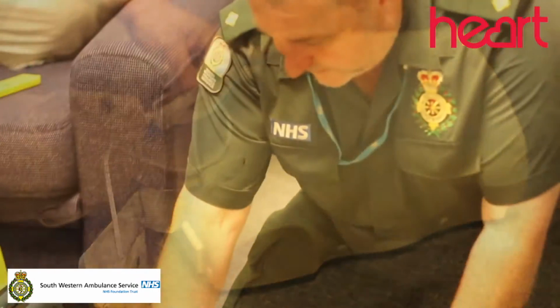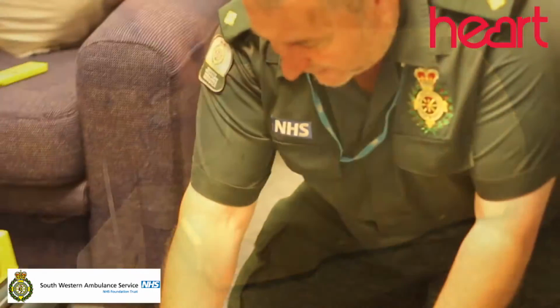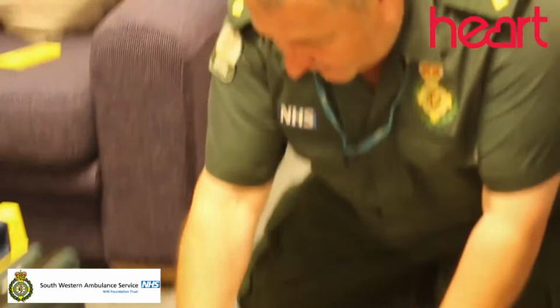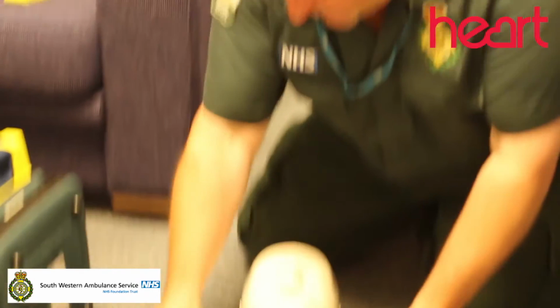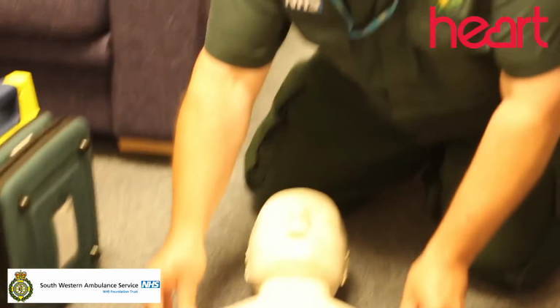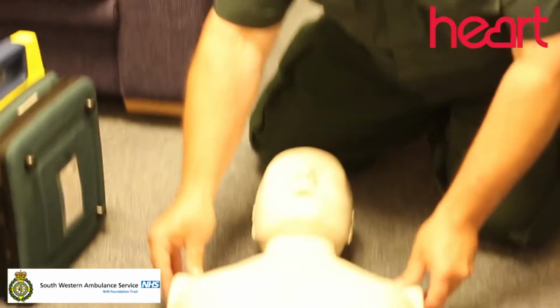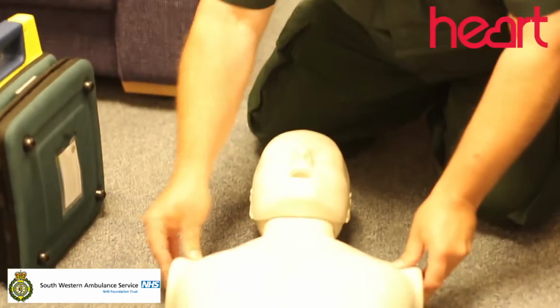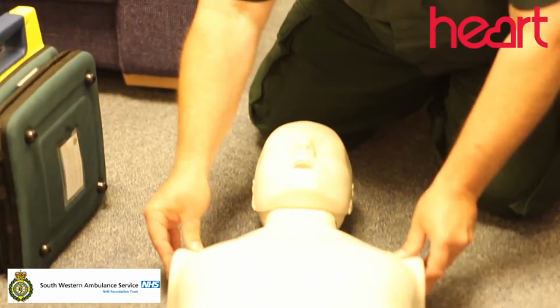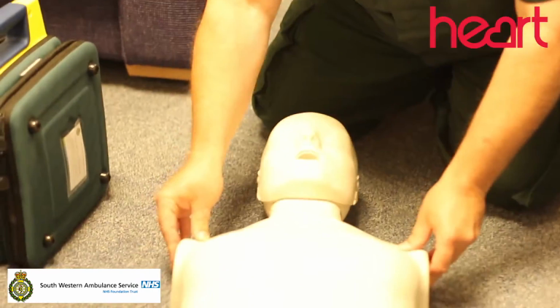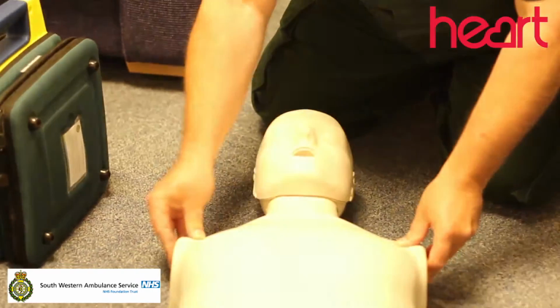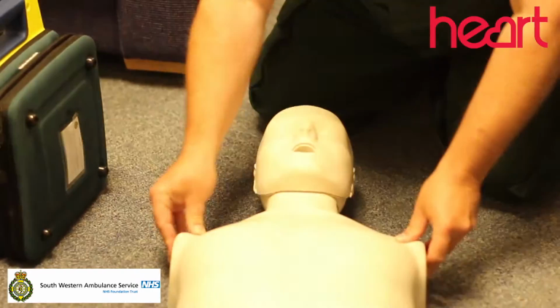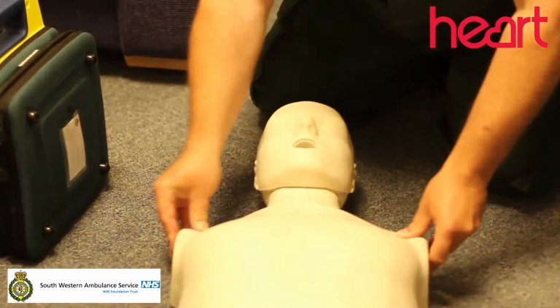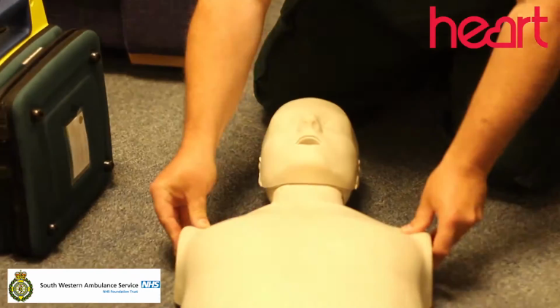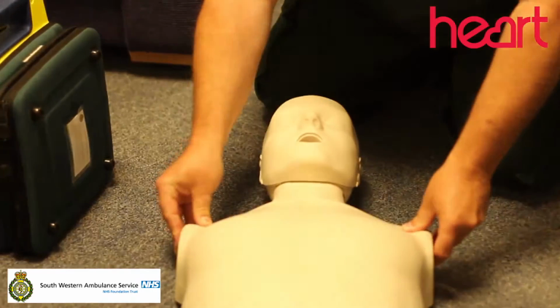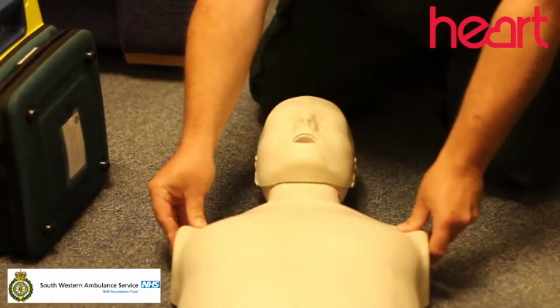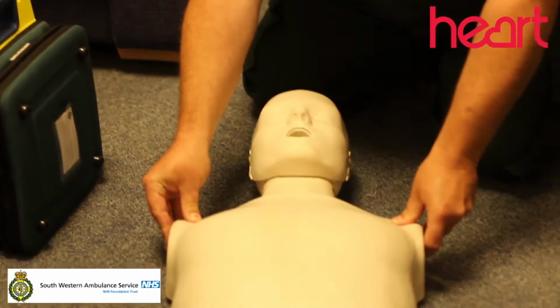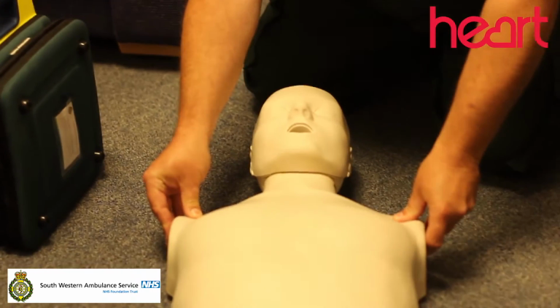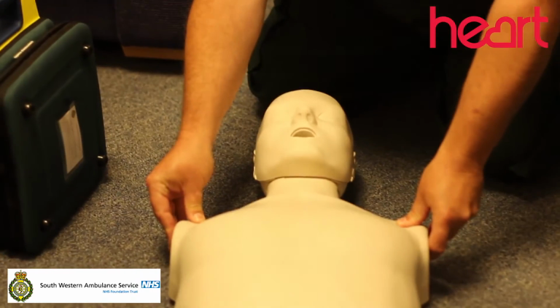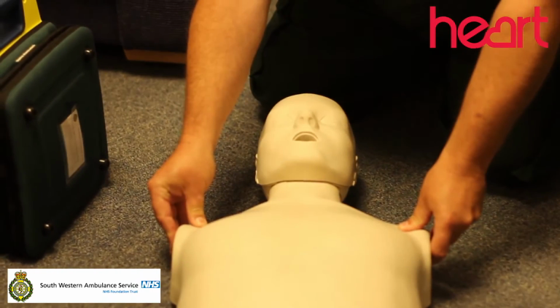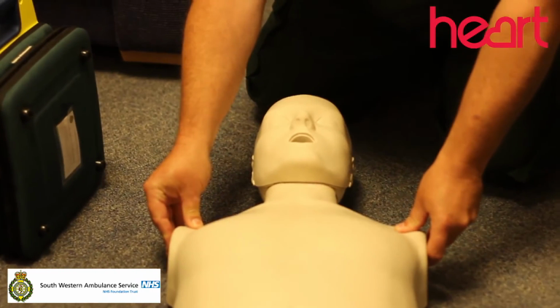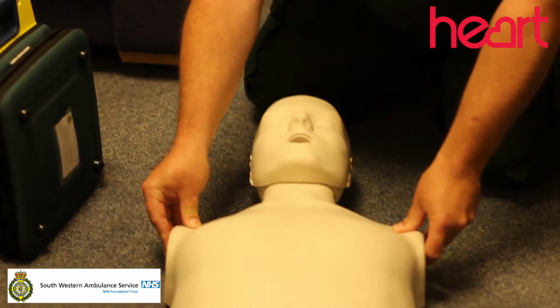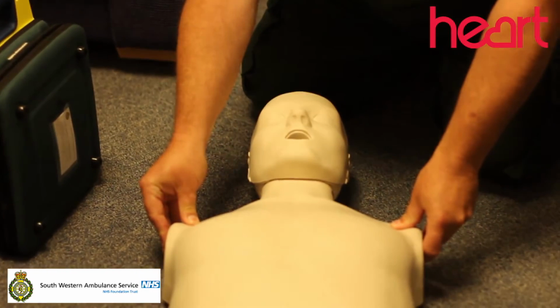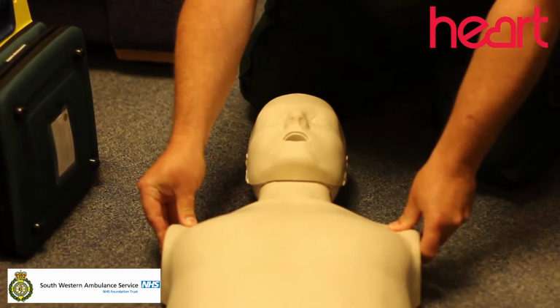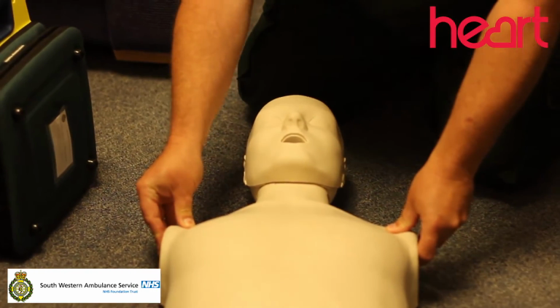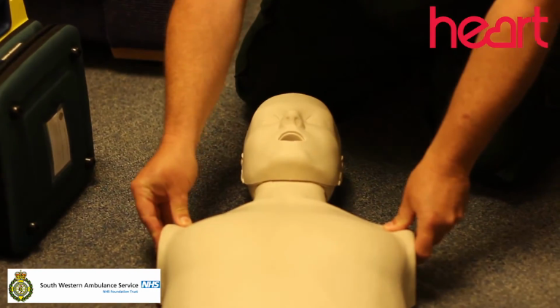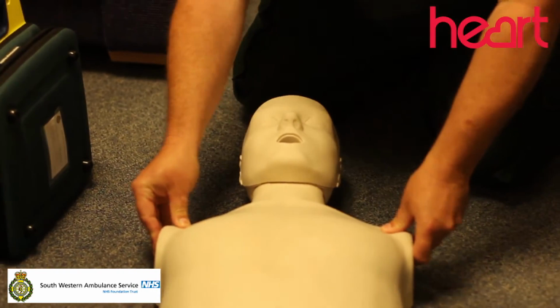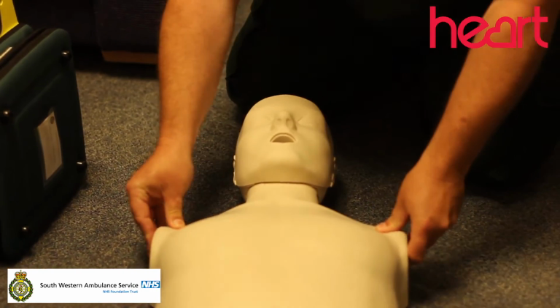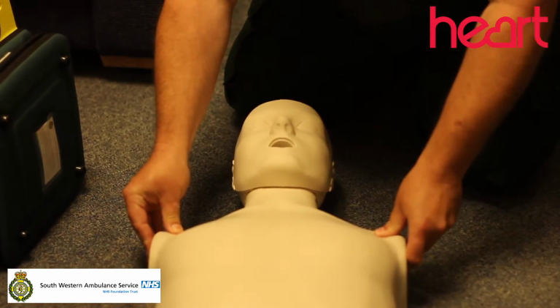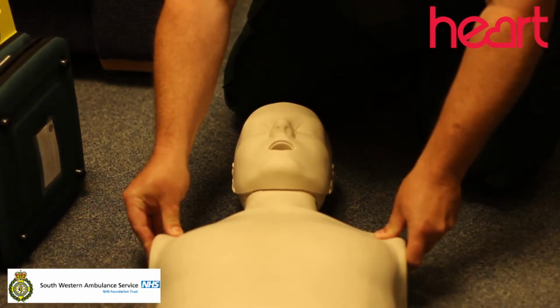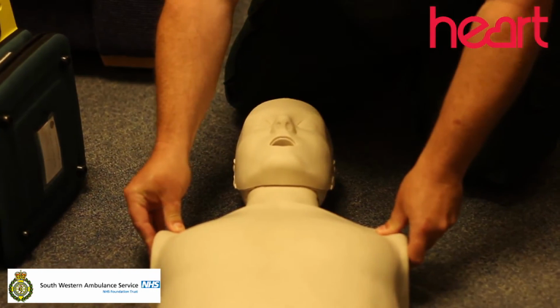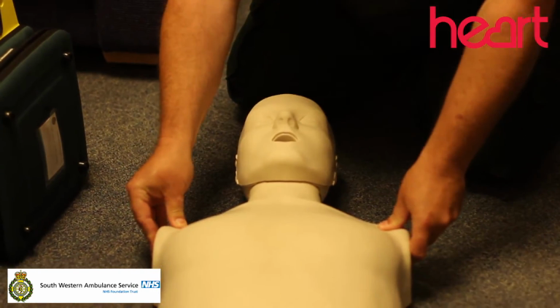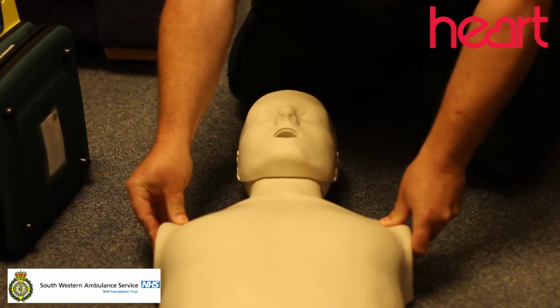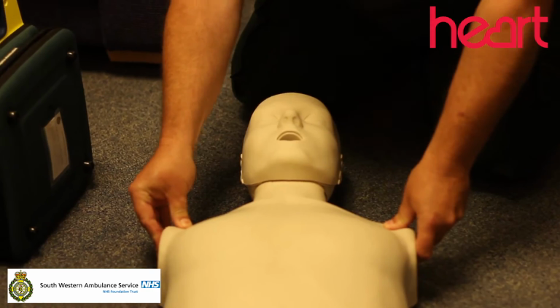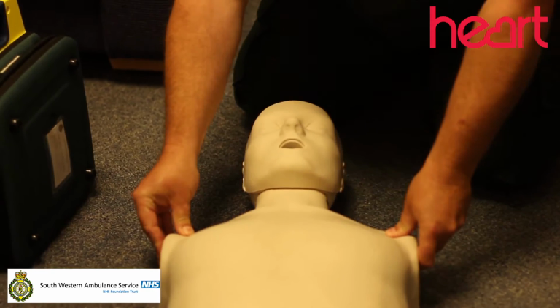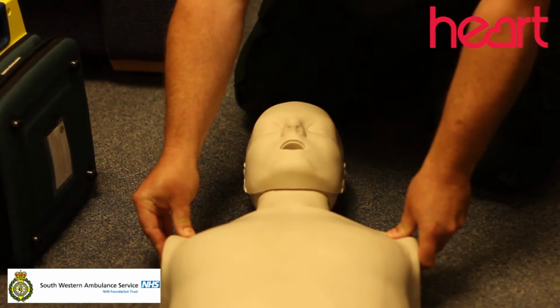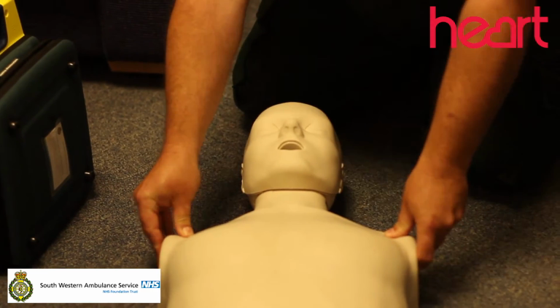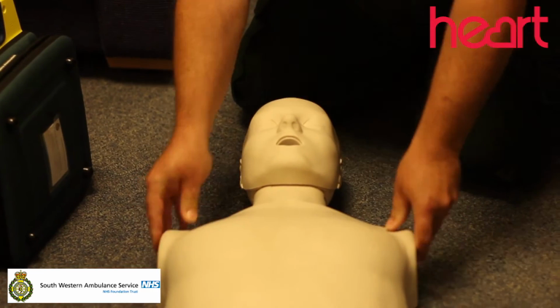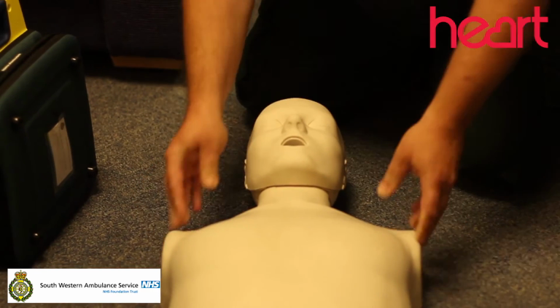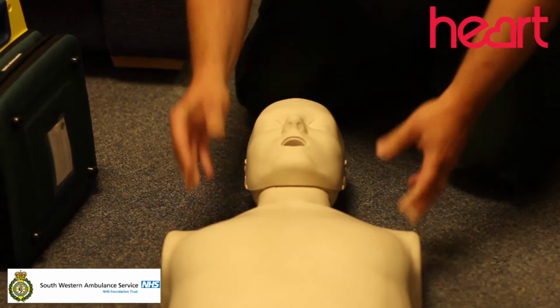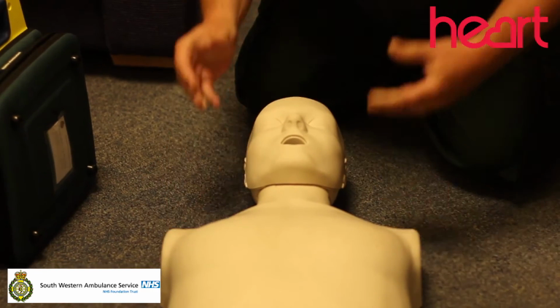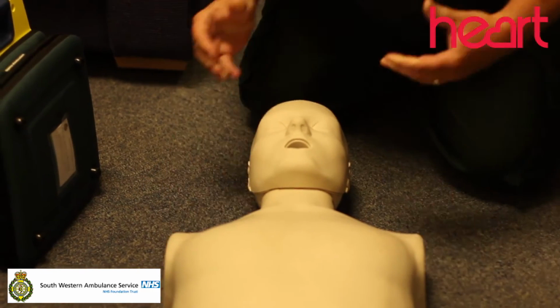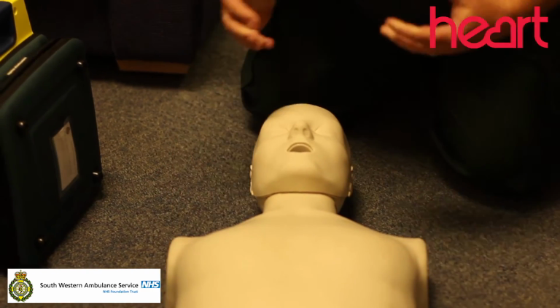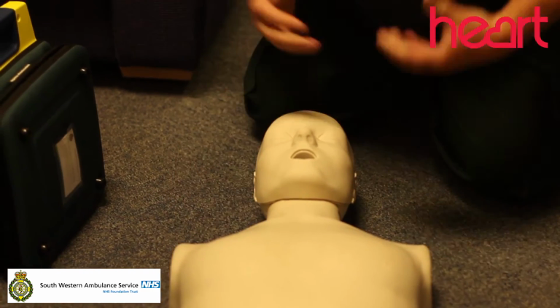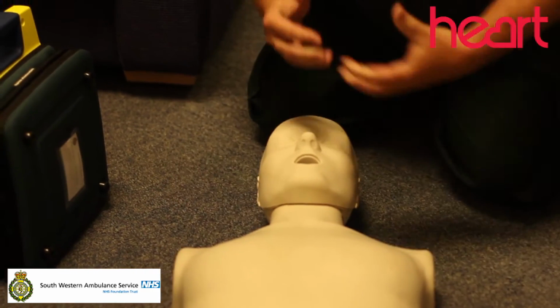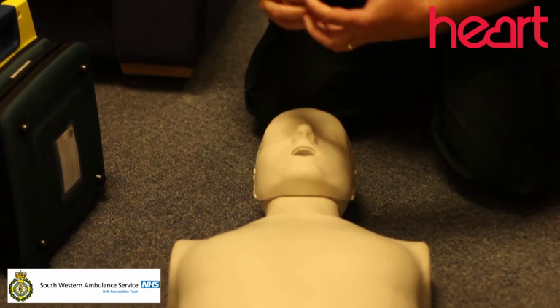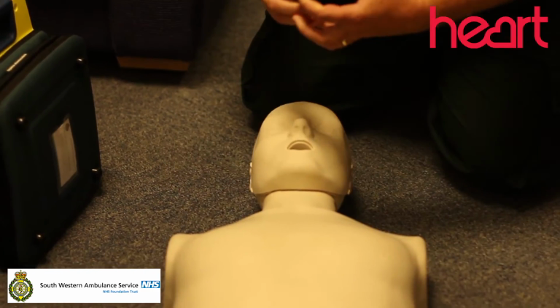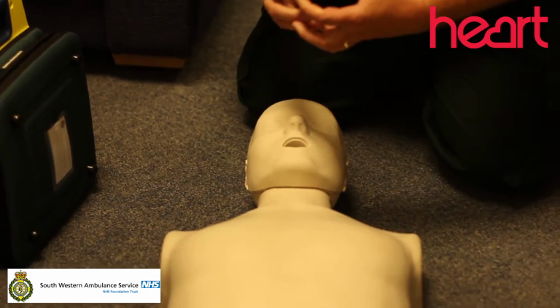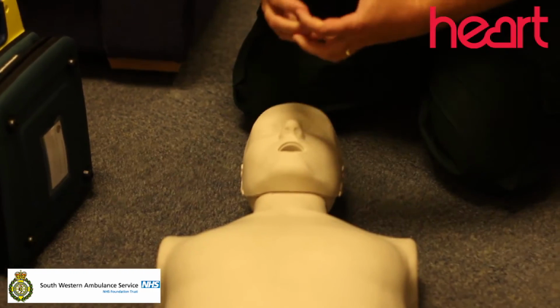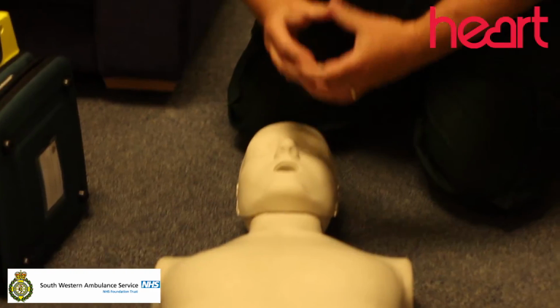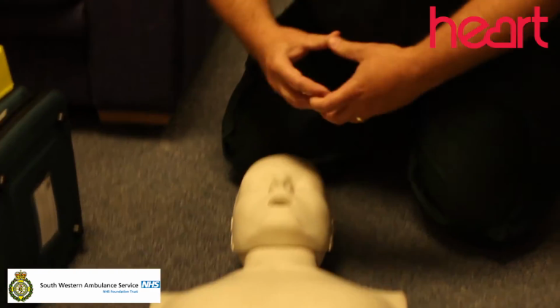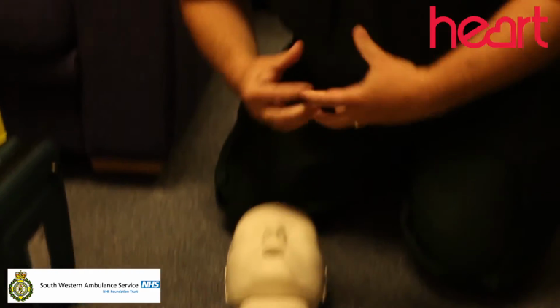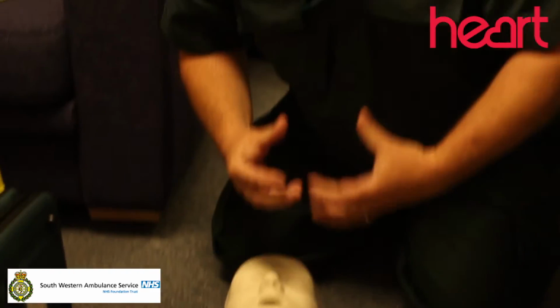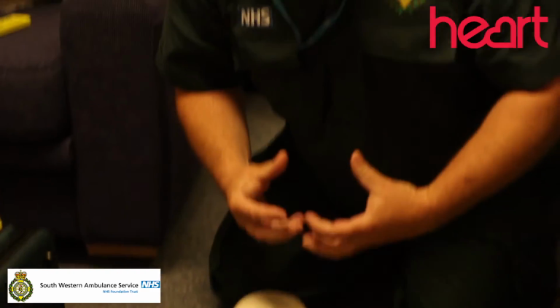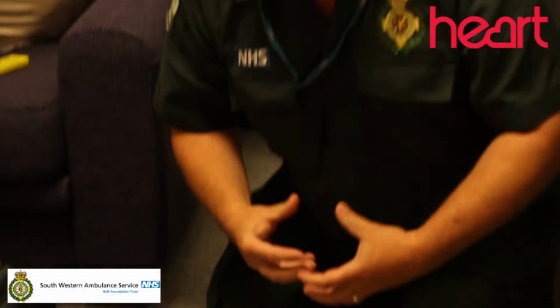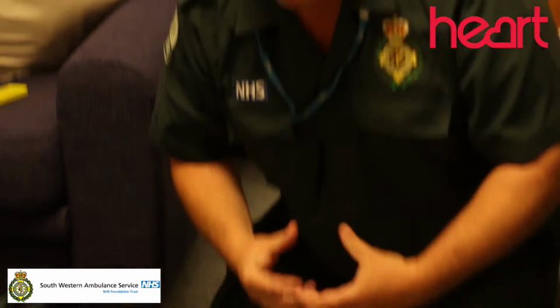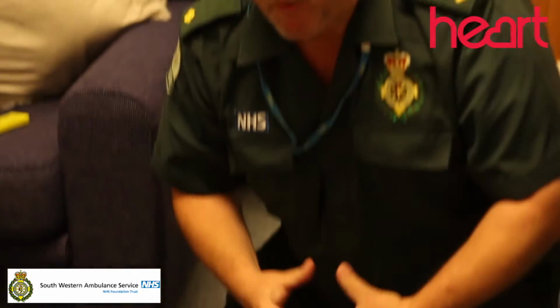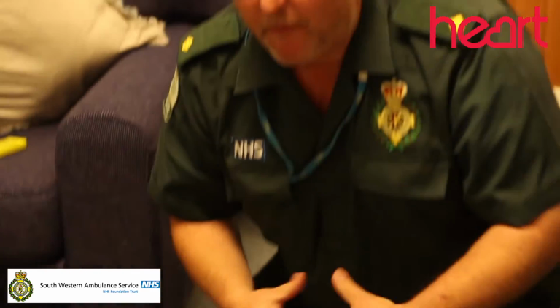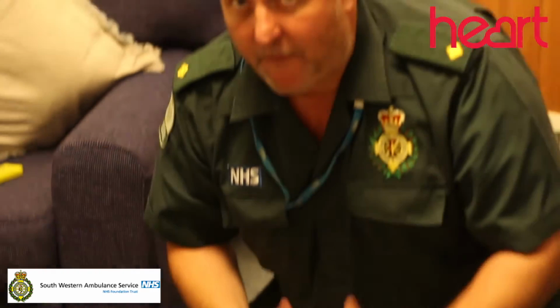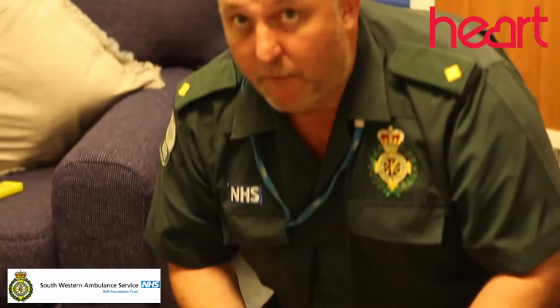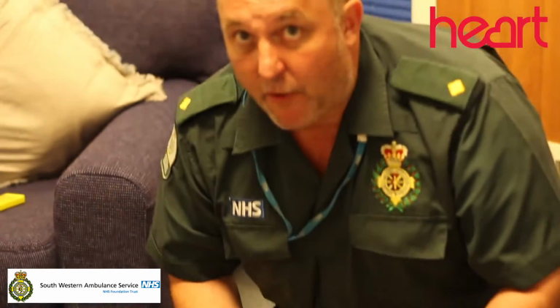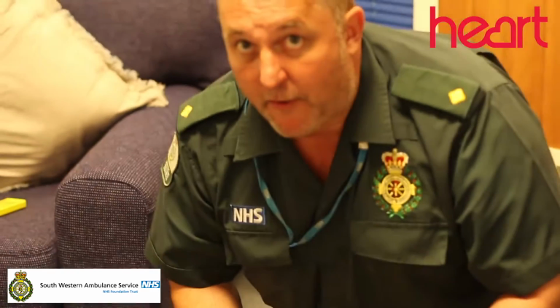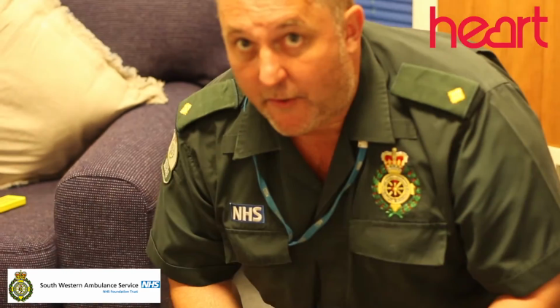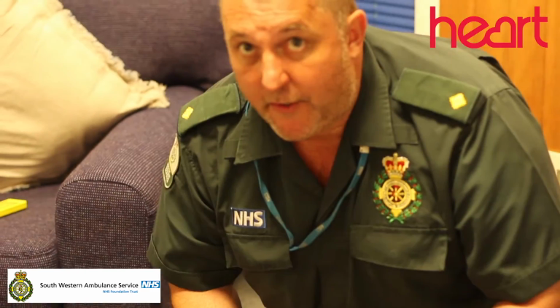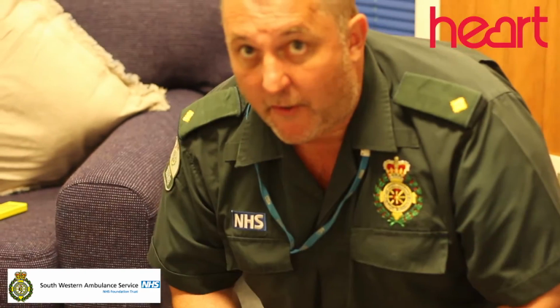Hello, can you hear me? I'm trying to get a response from the casualty. There's no response. At this point I've got to shout for help, phone 999.